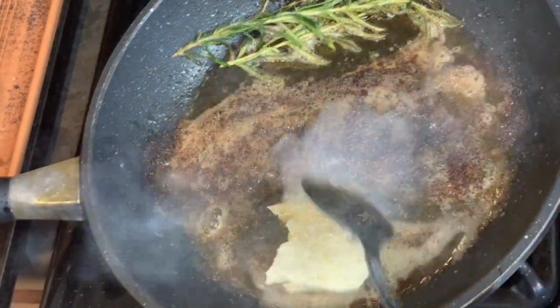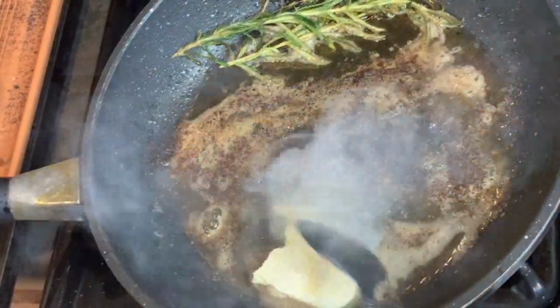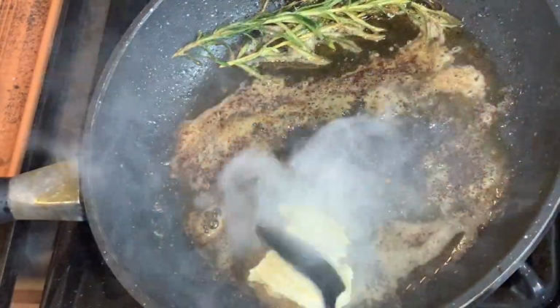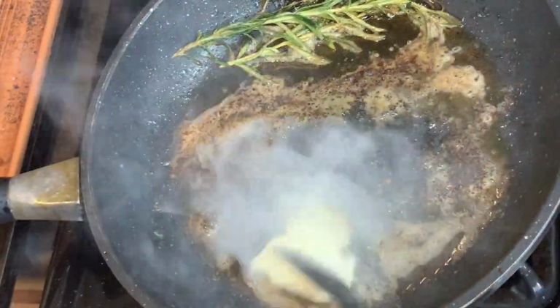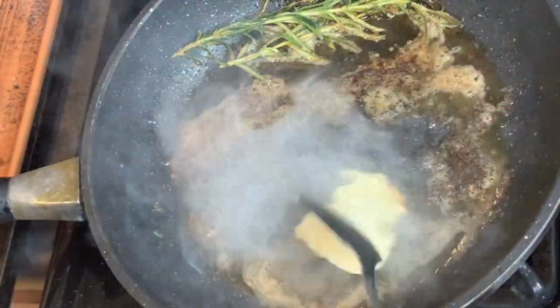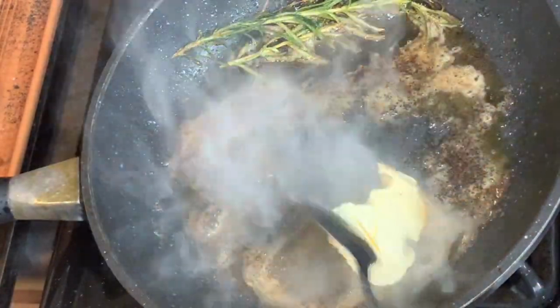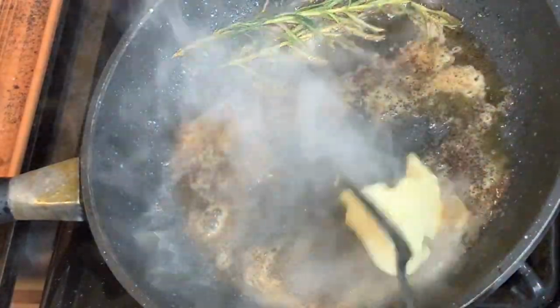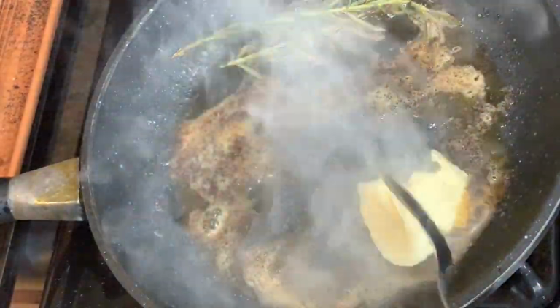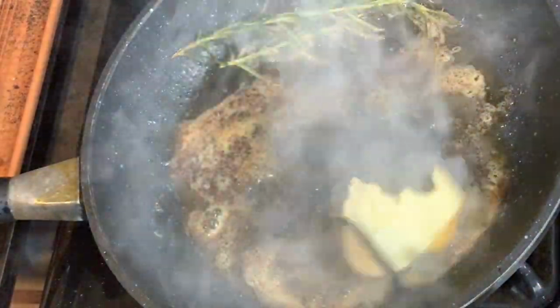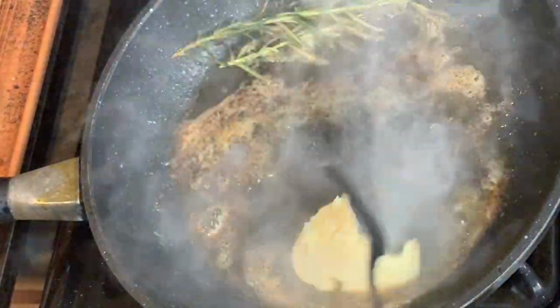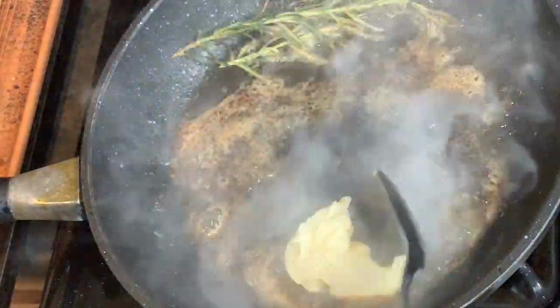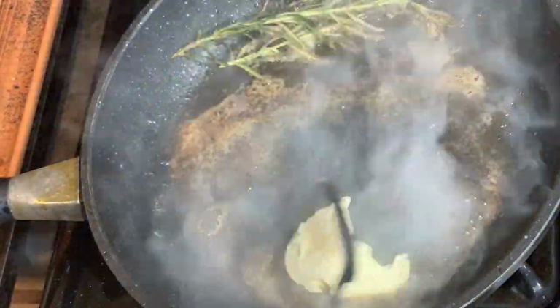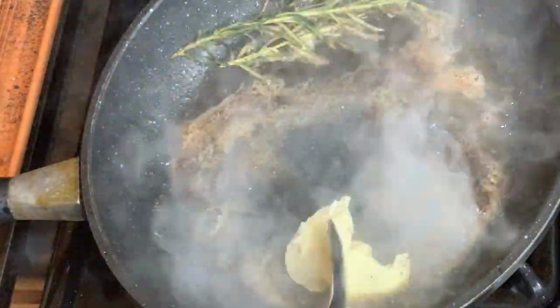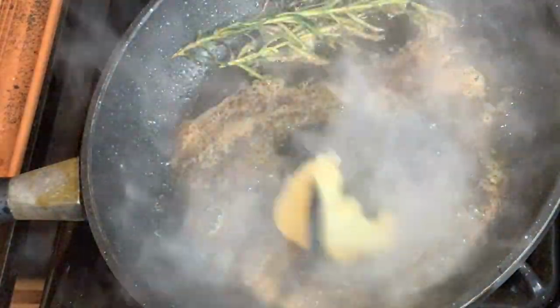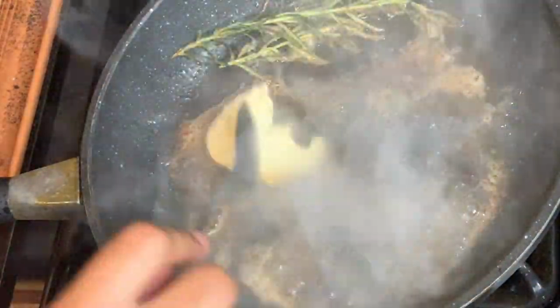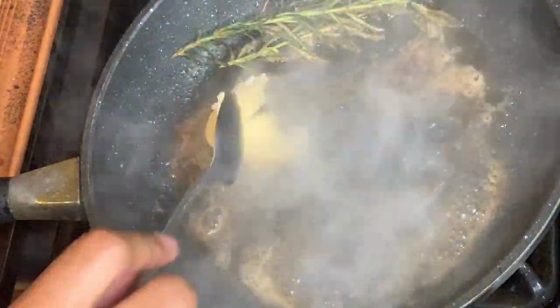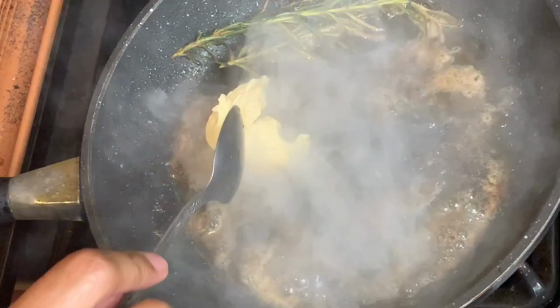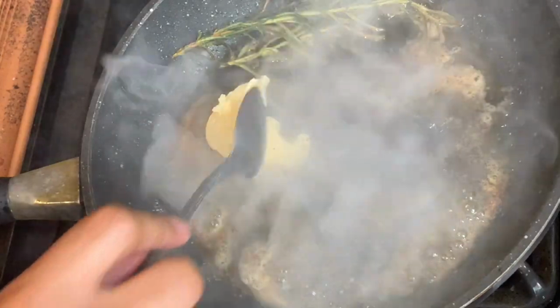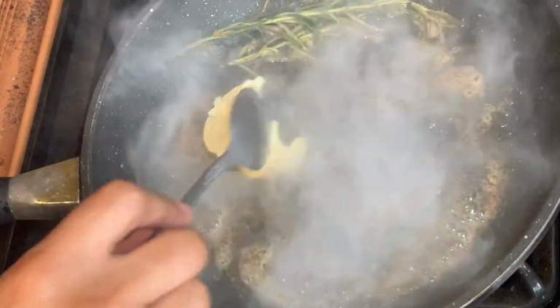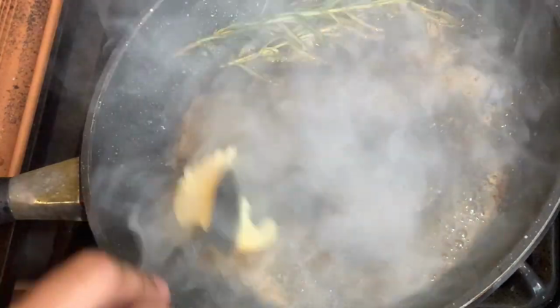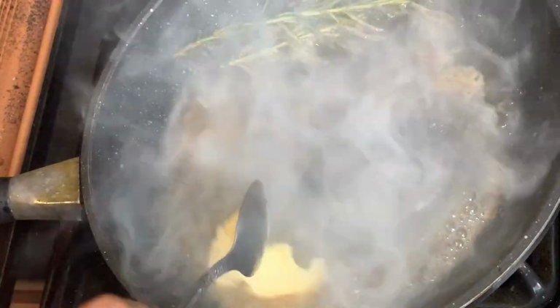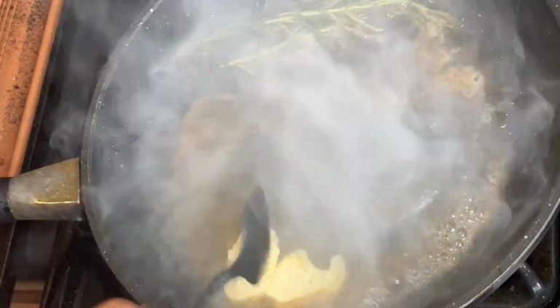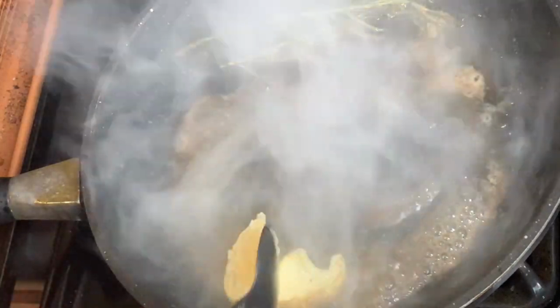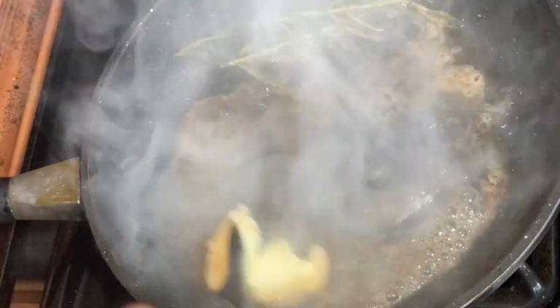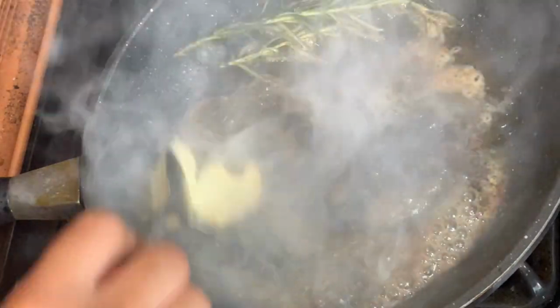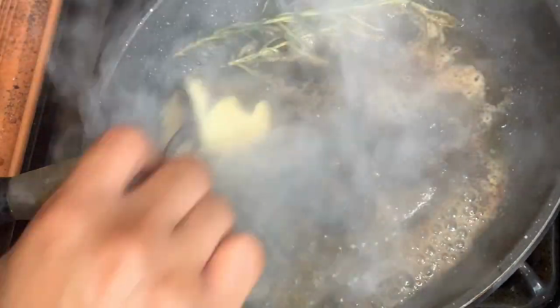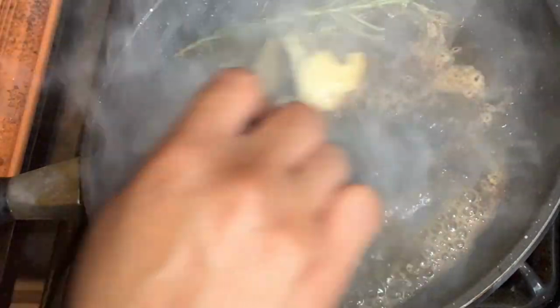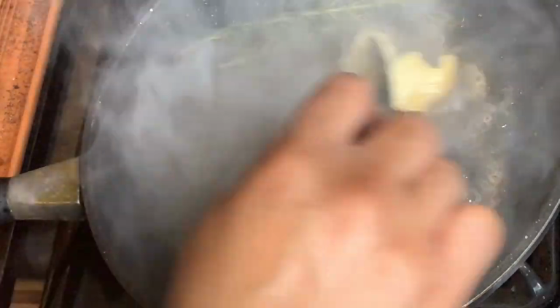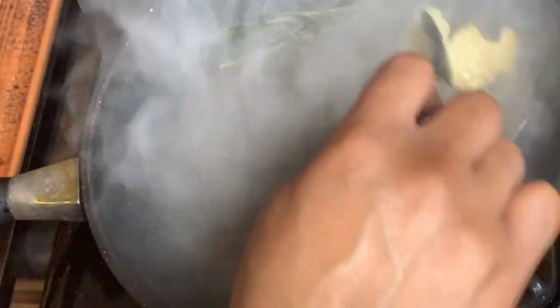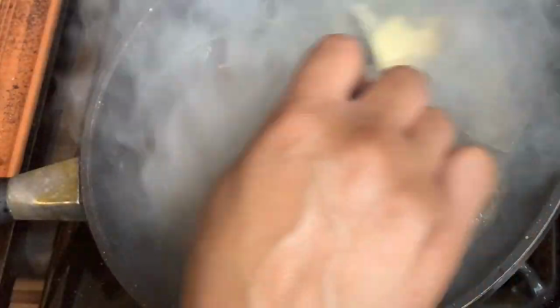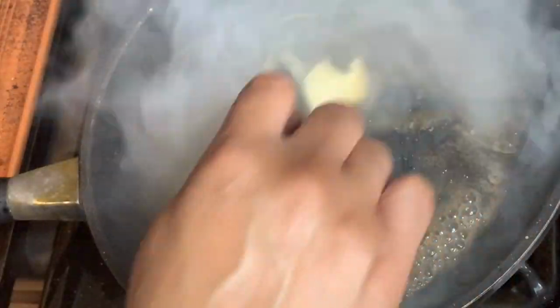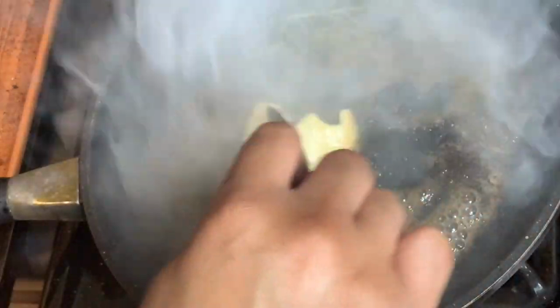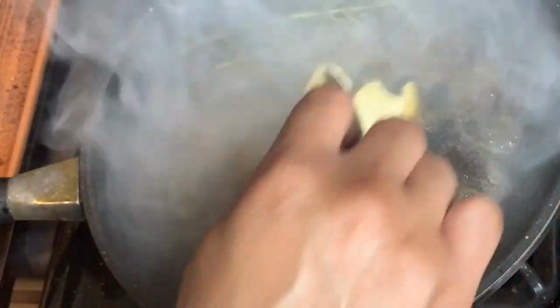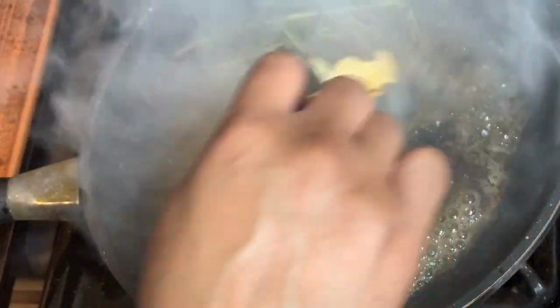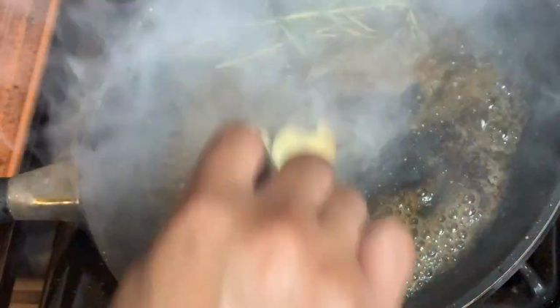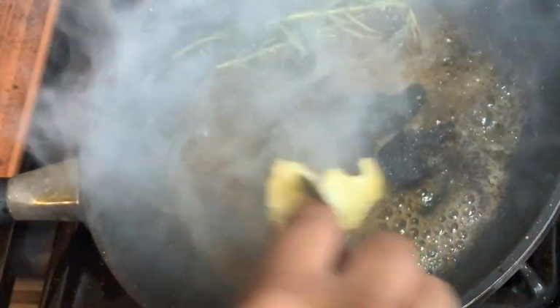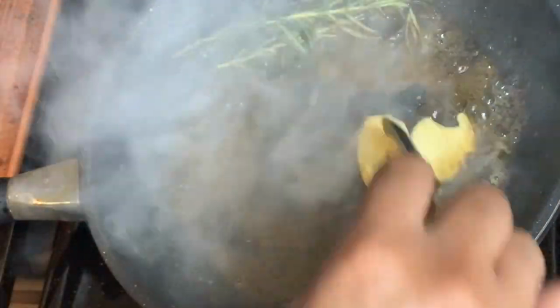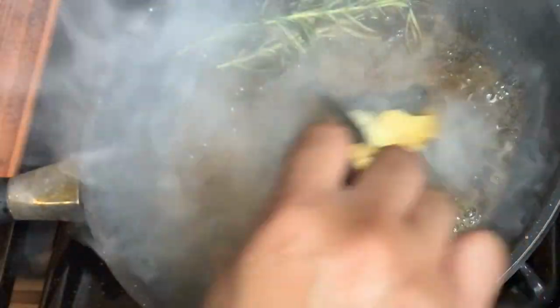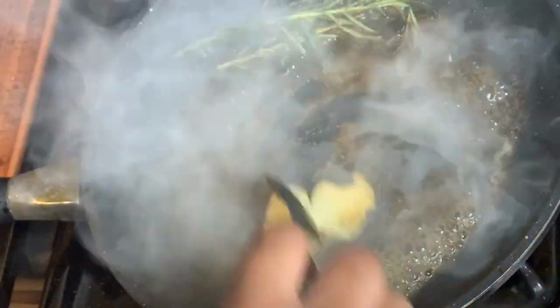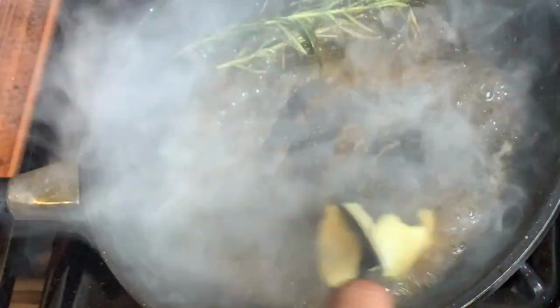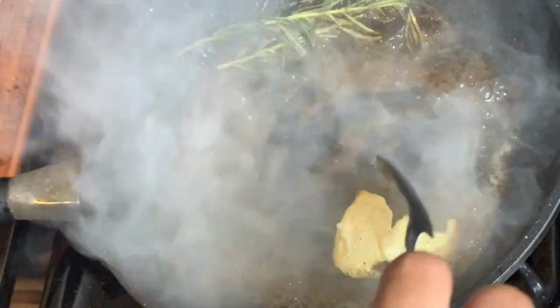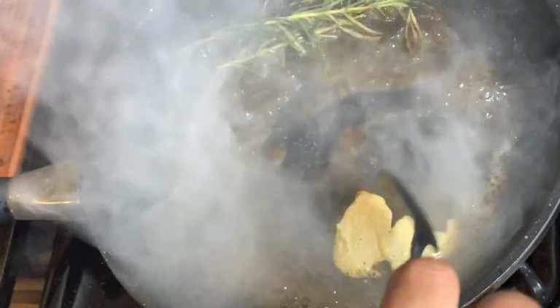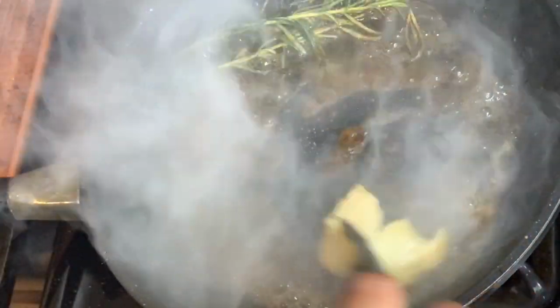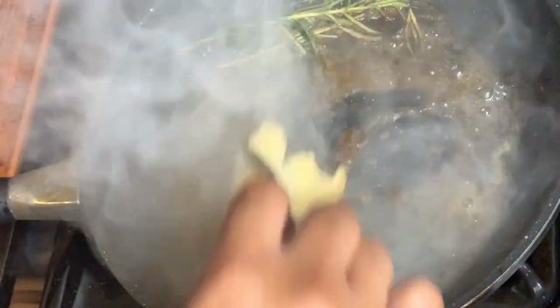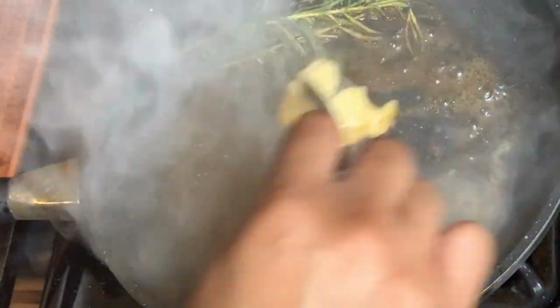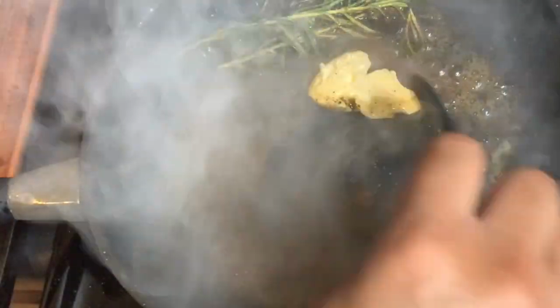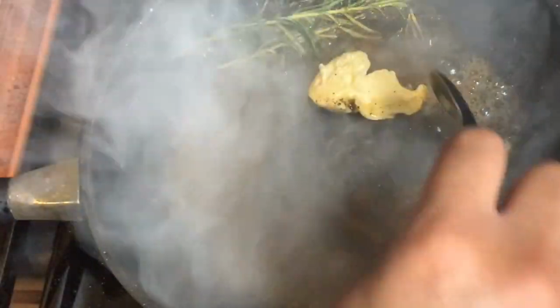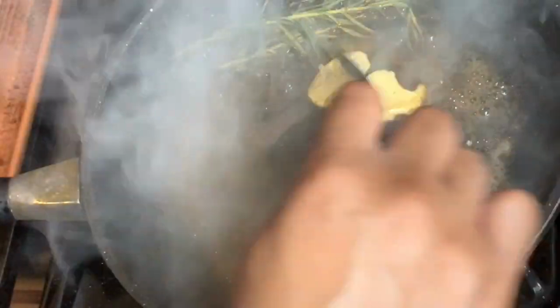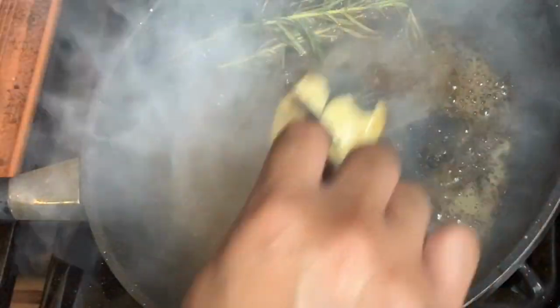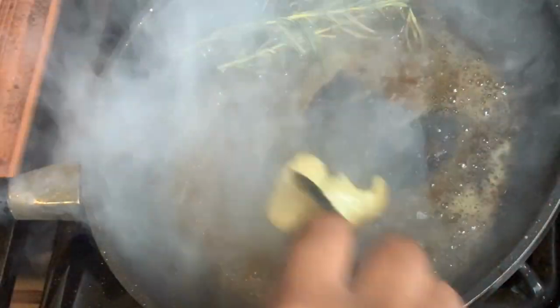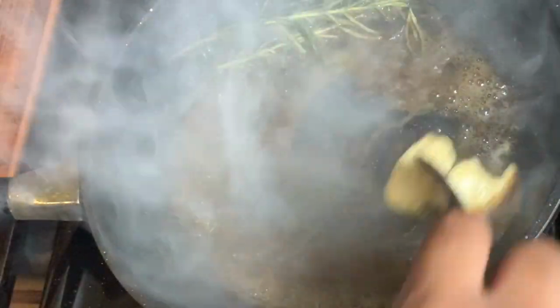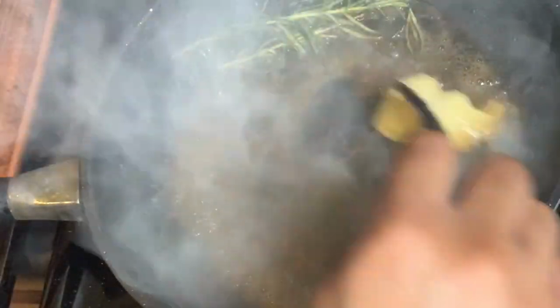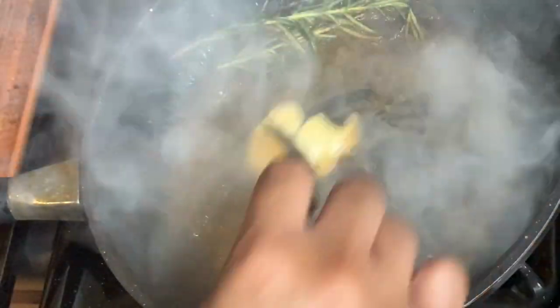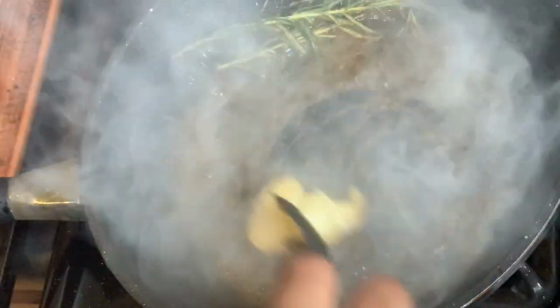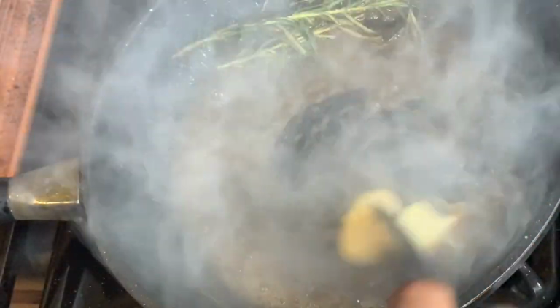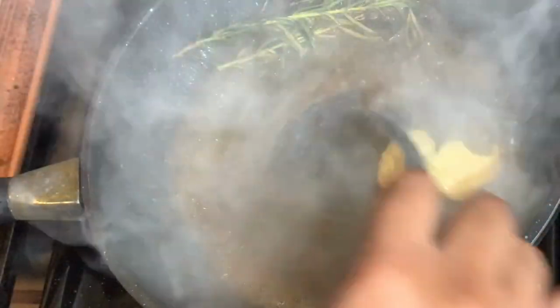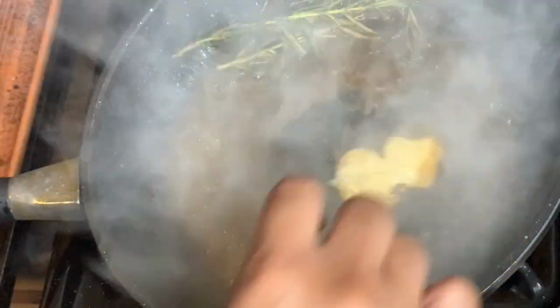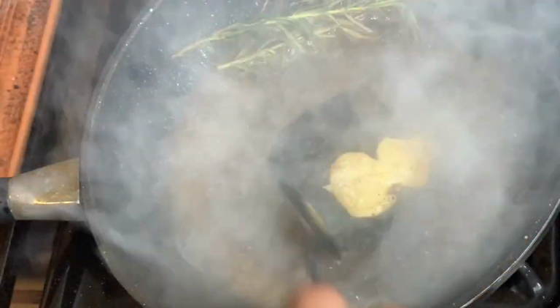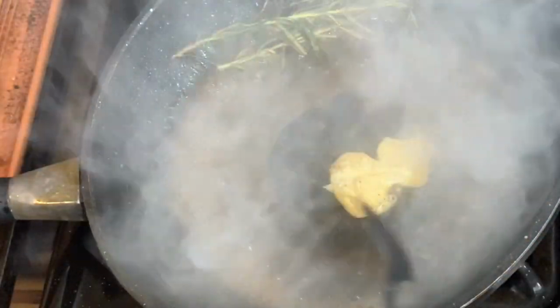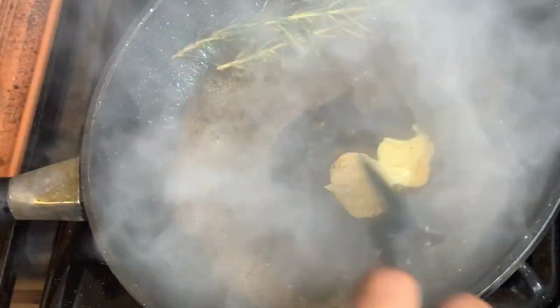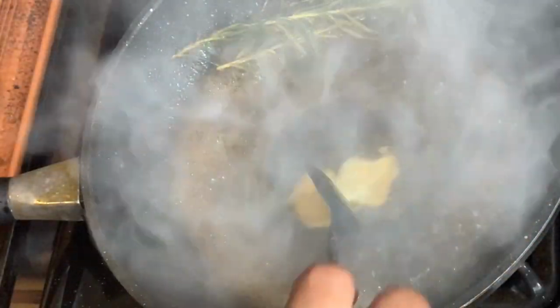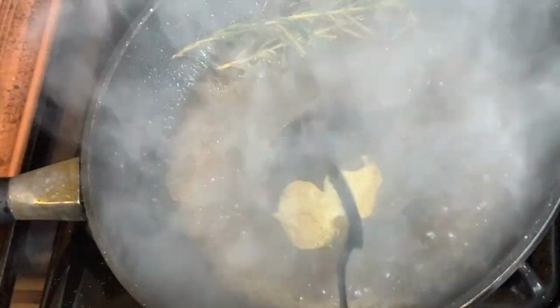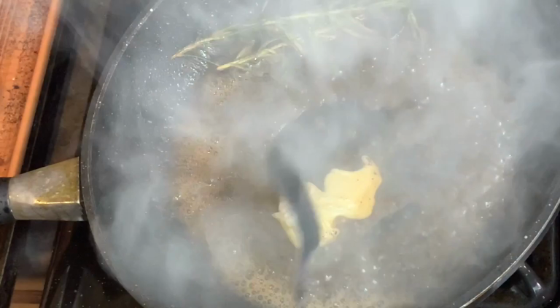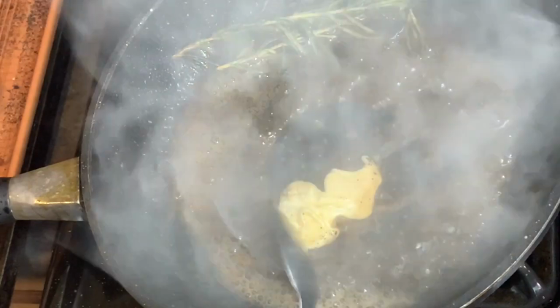I went ahead and added some more butter so I can cook the next piece of steak and just did the same thing.